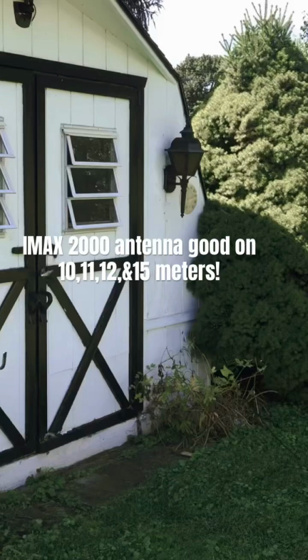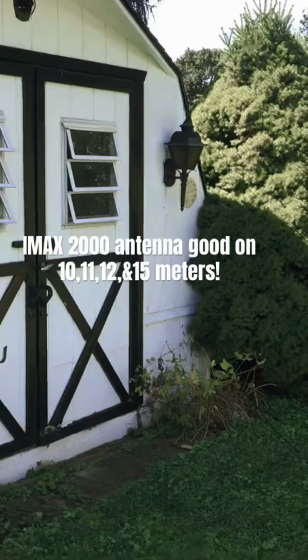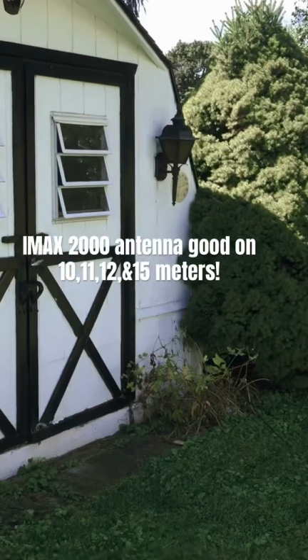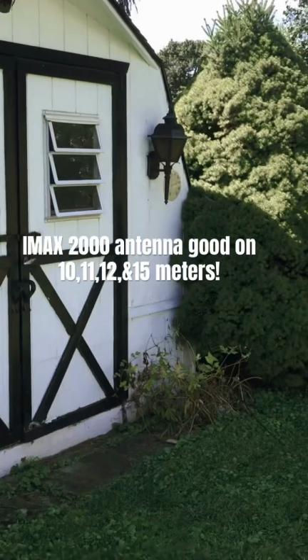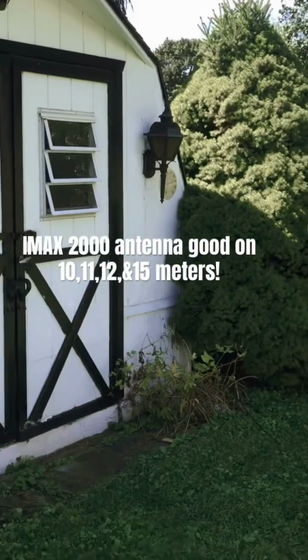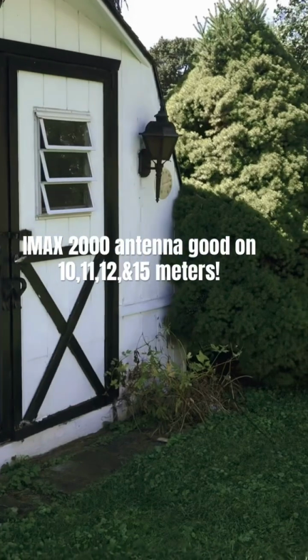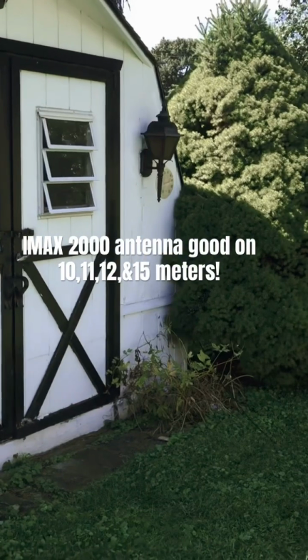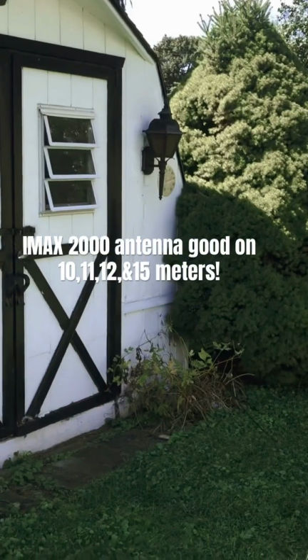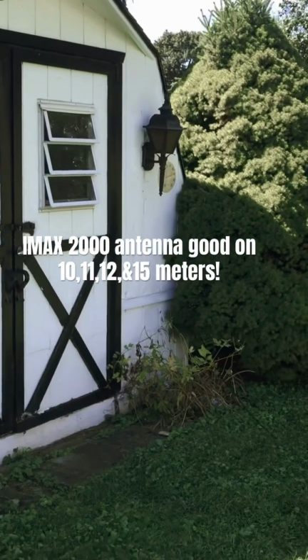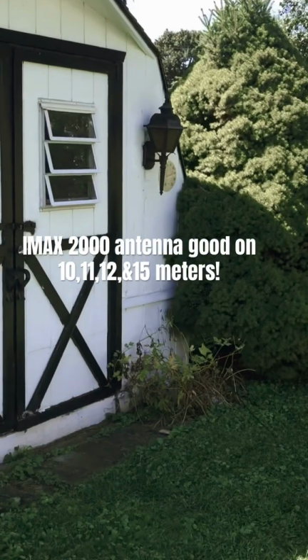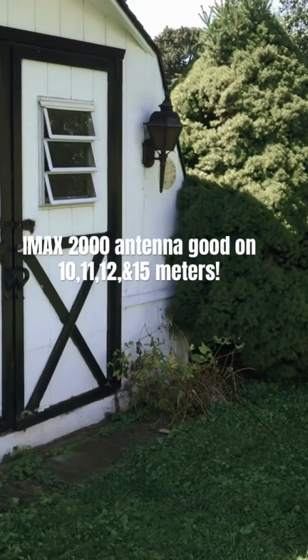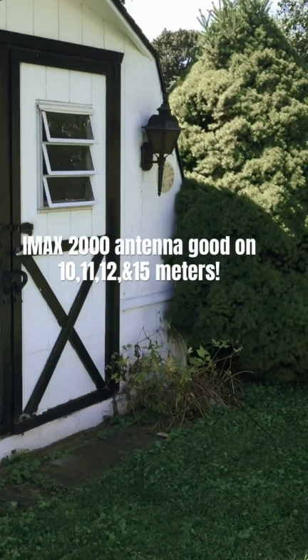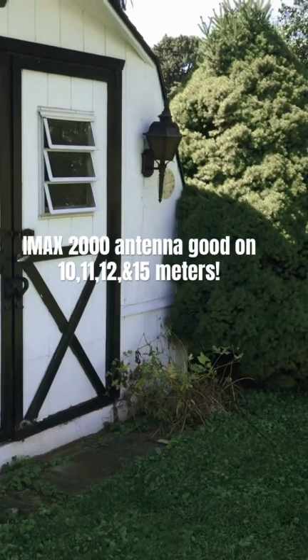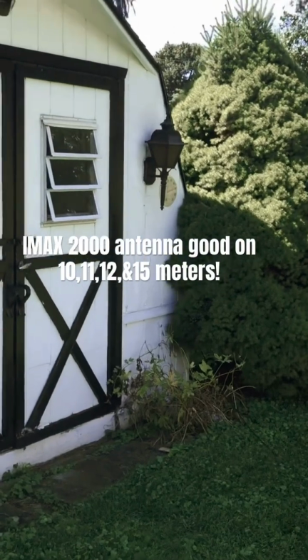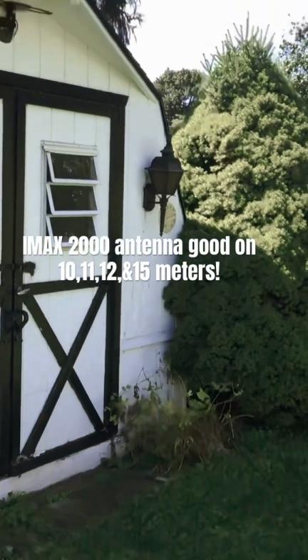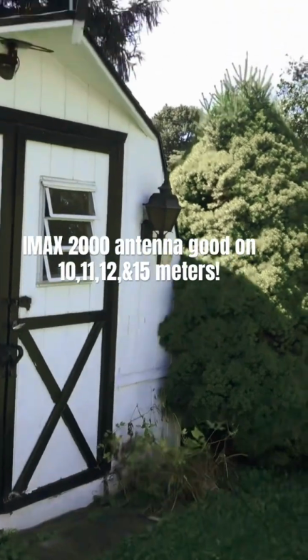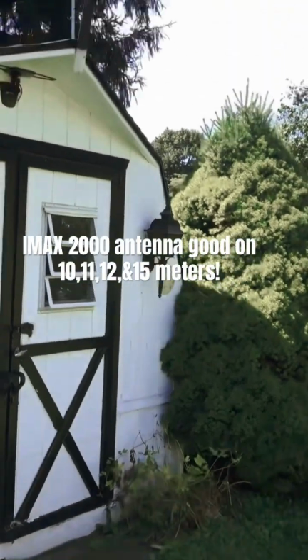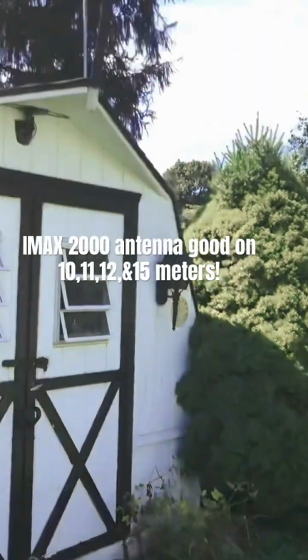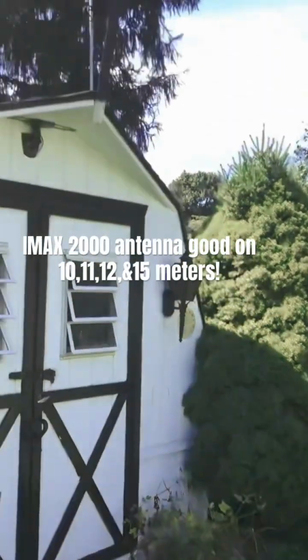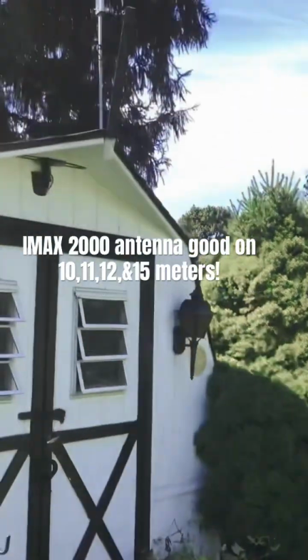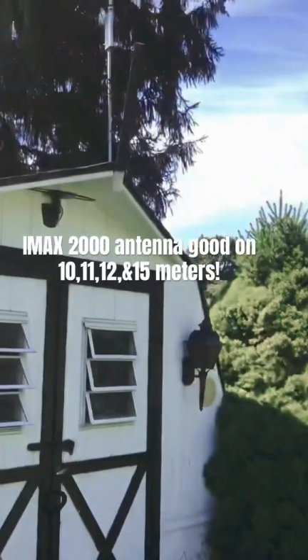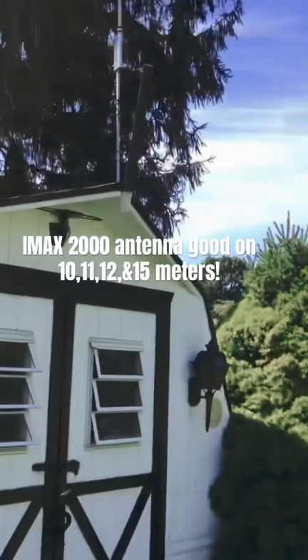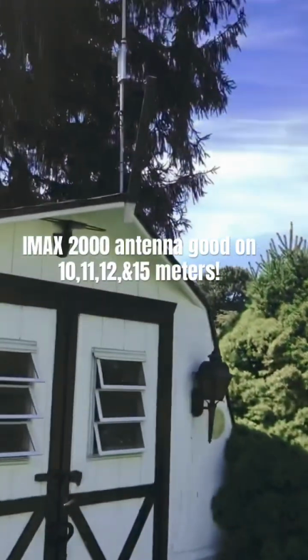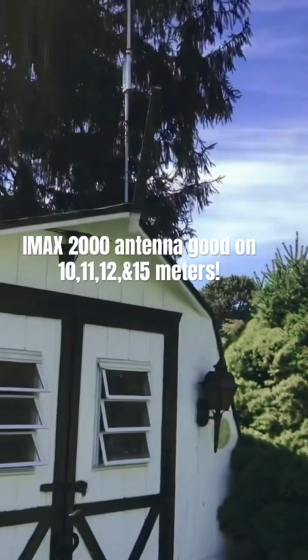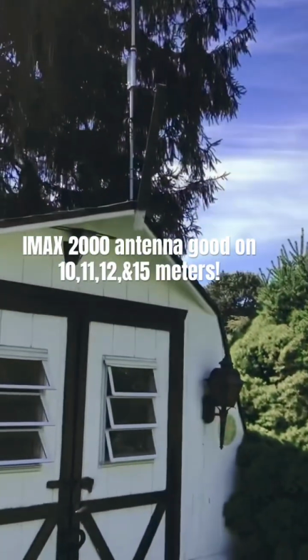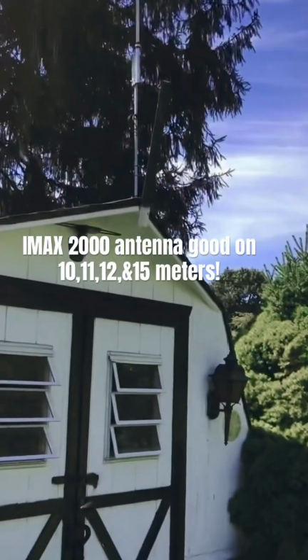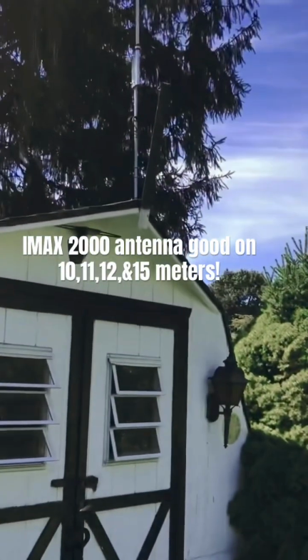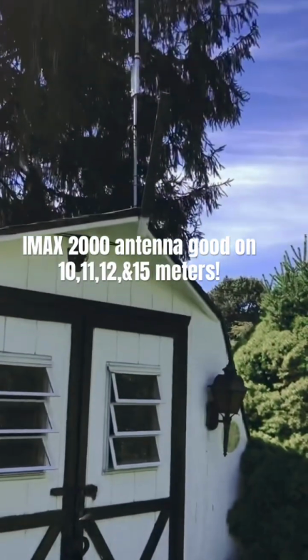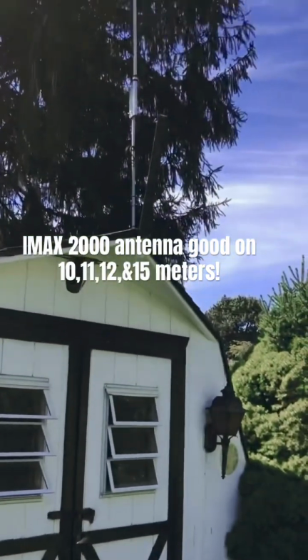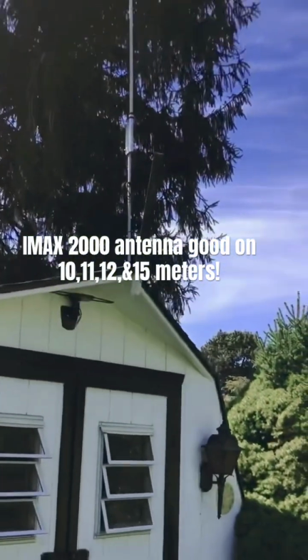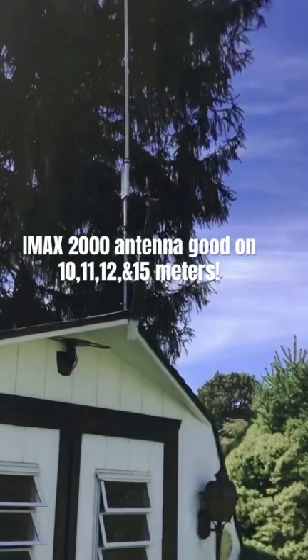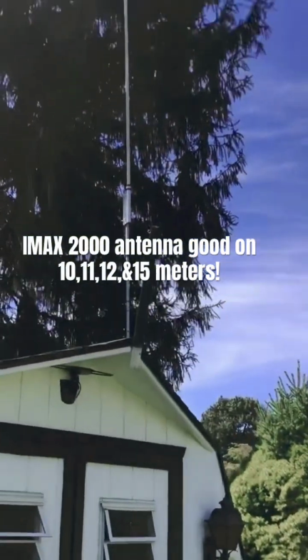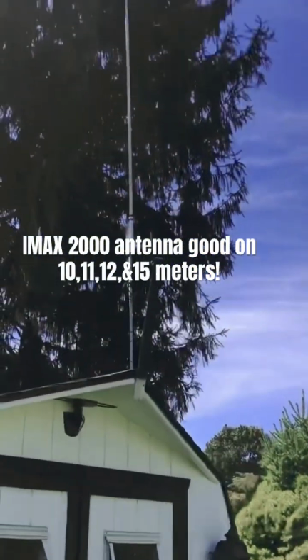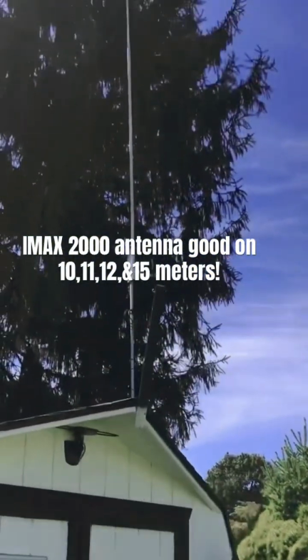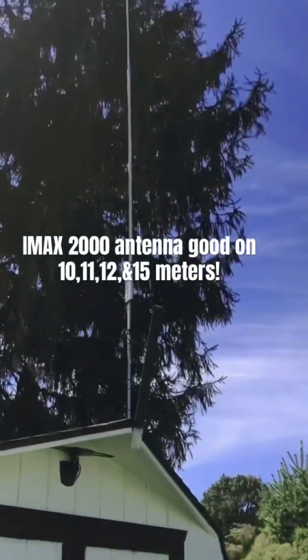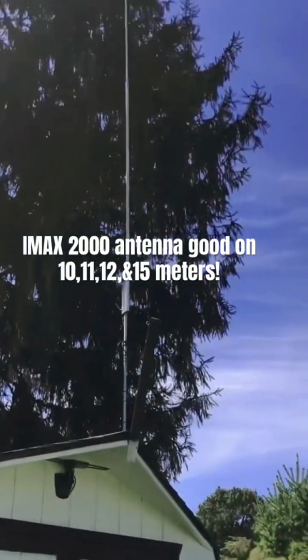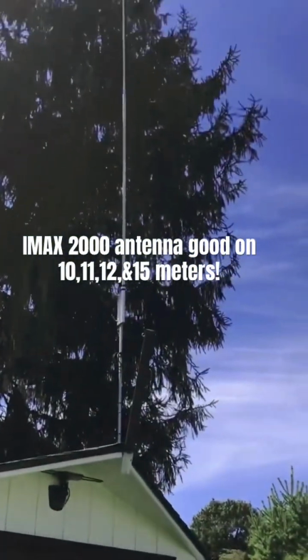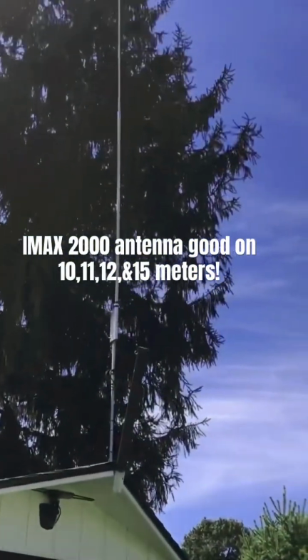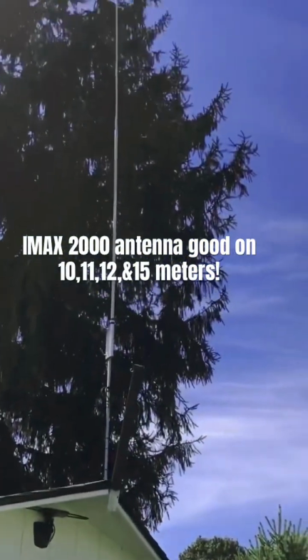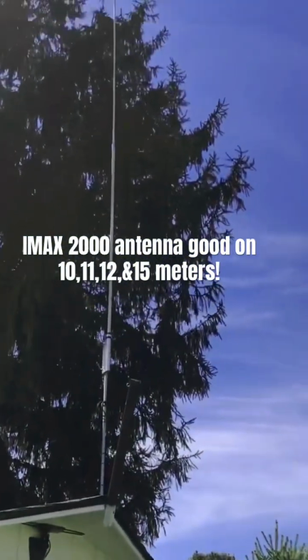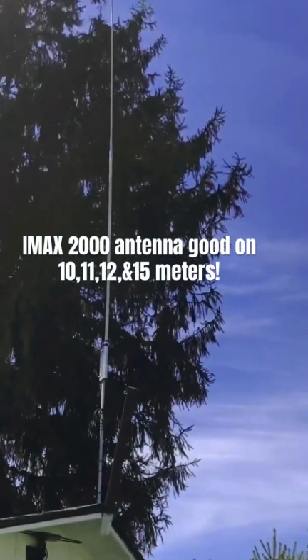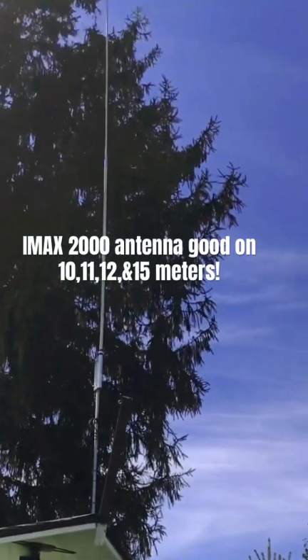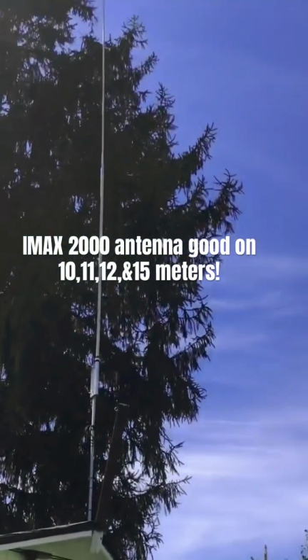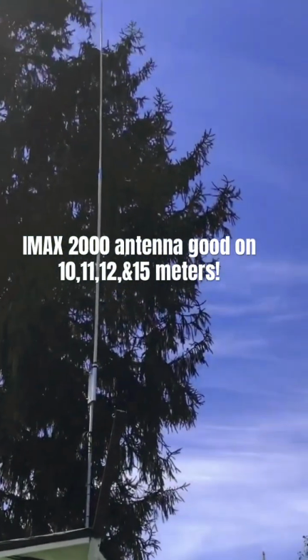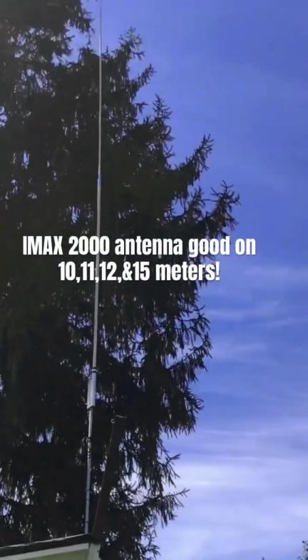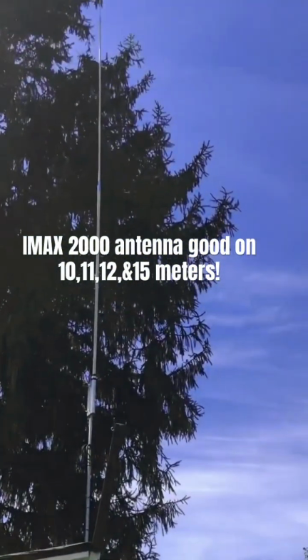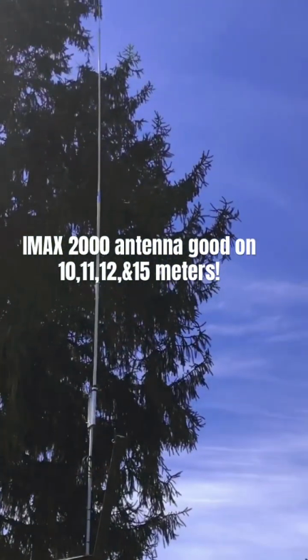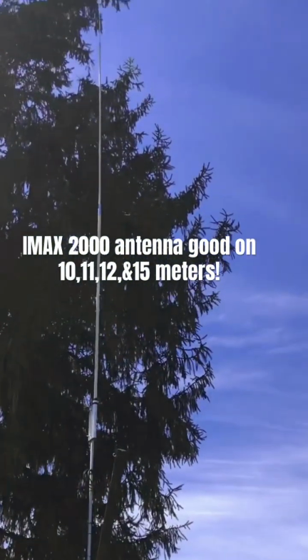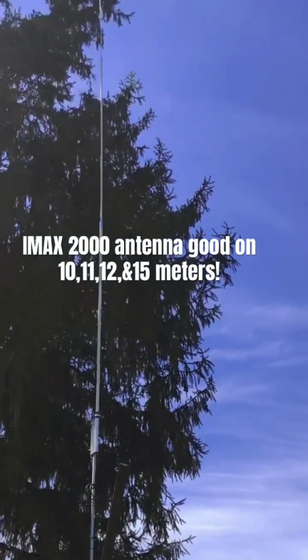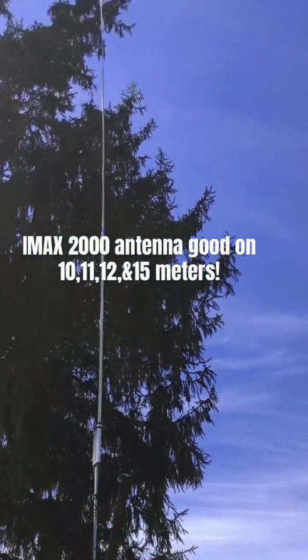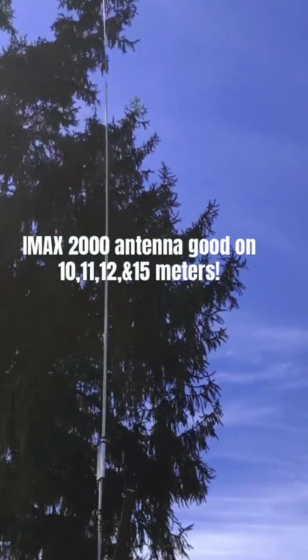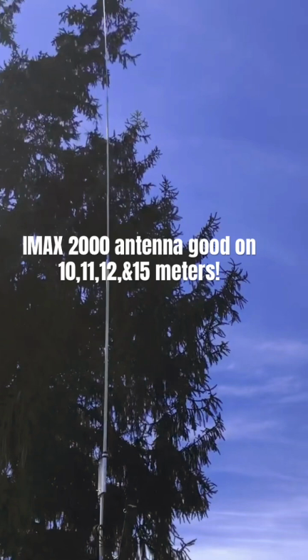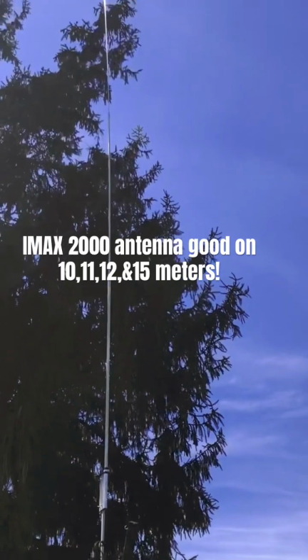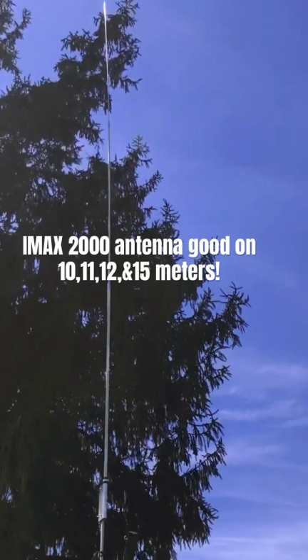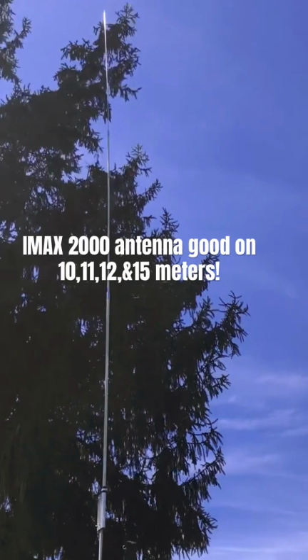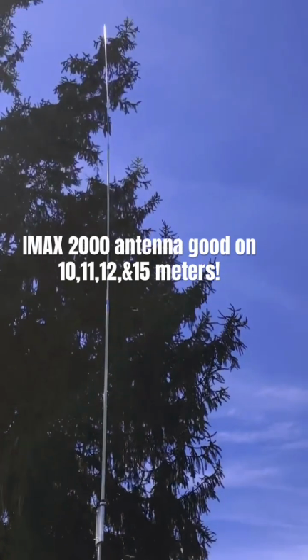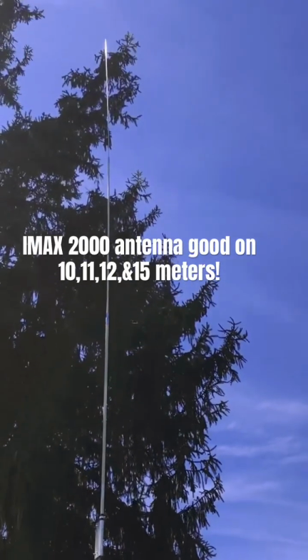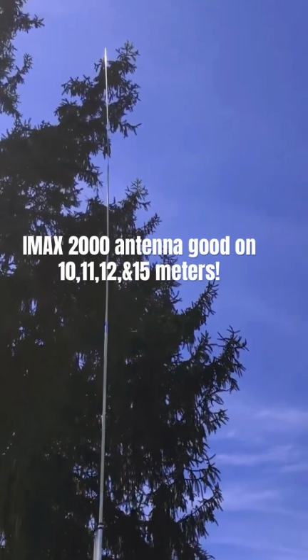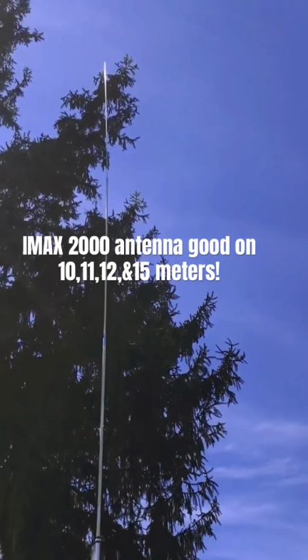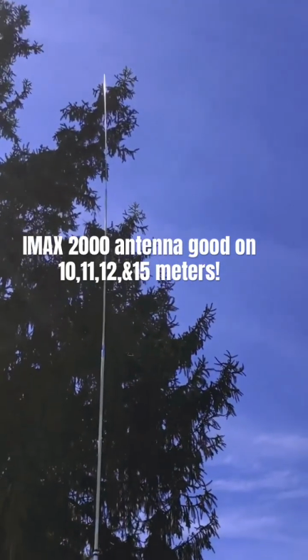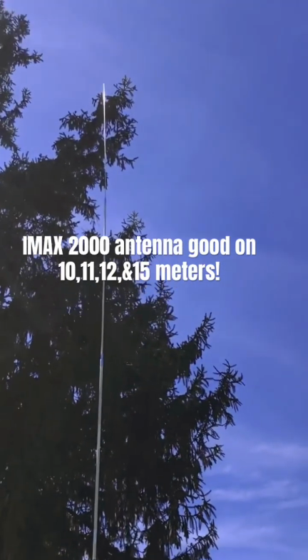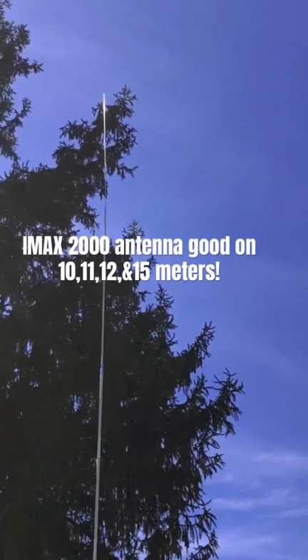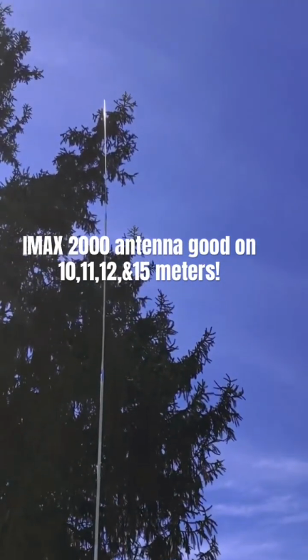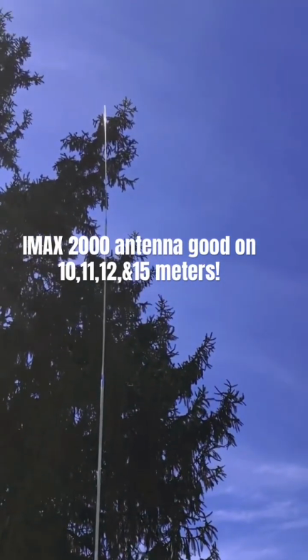Hey guys, this is Mike Cricket 113. Happy Labor Day. I'm out in the yard today, as you can tell.